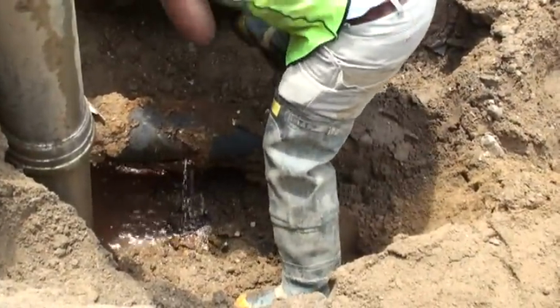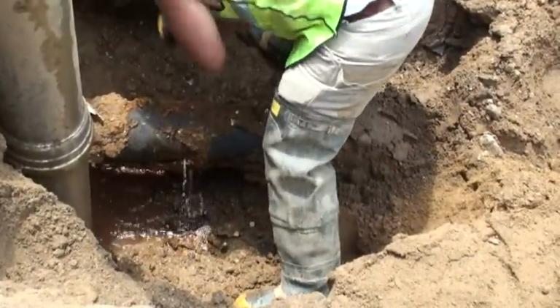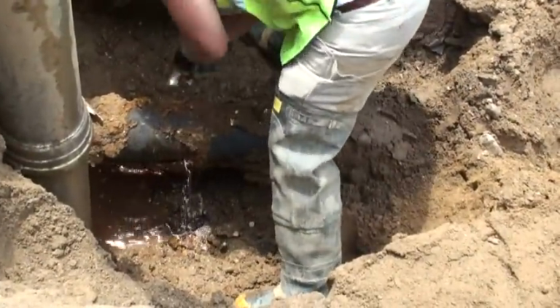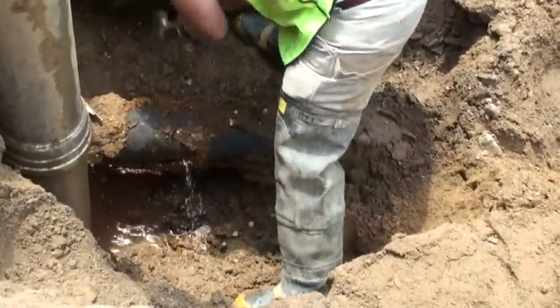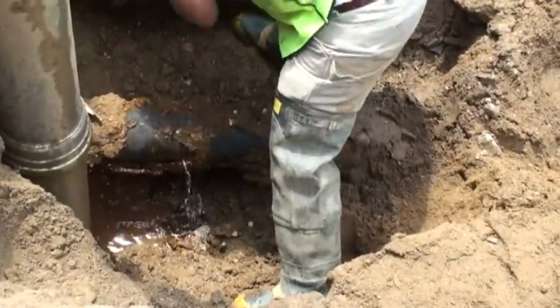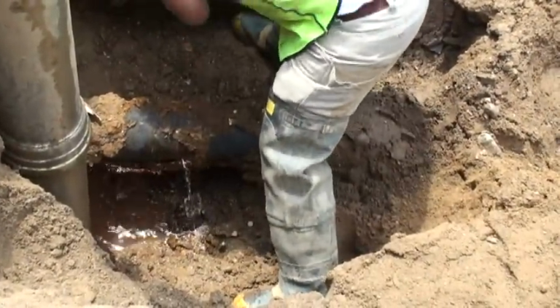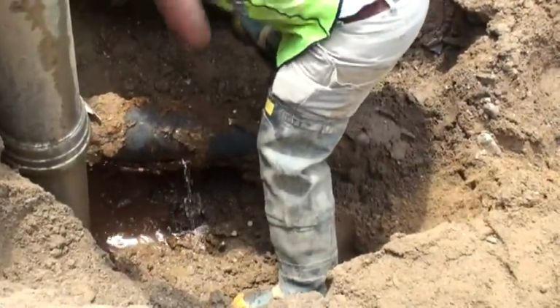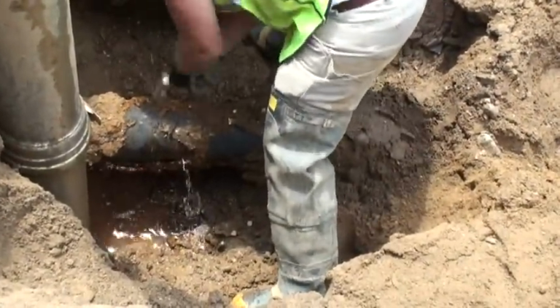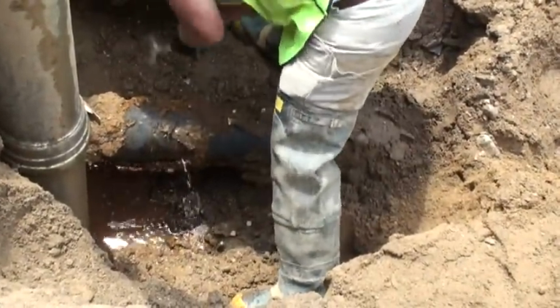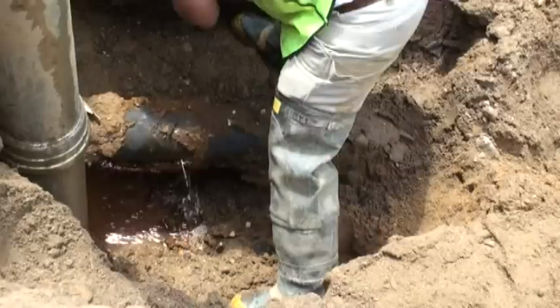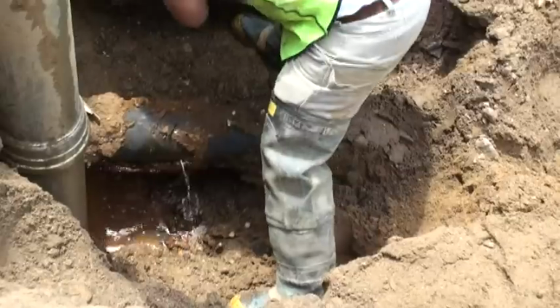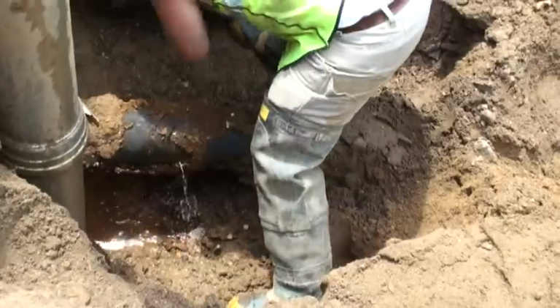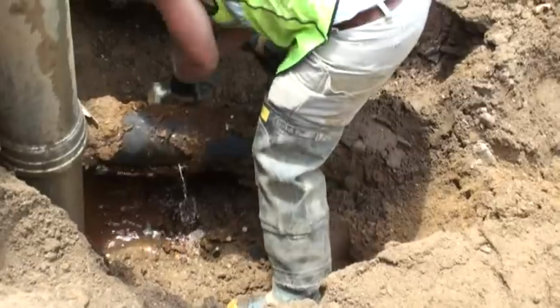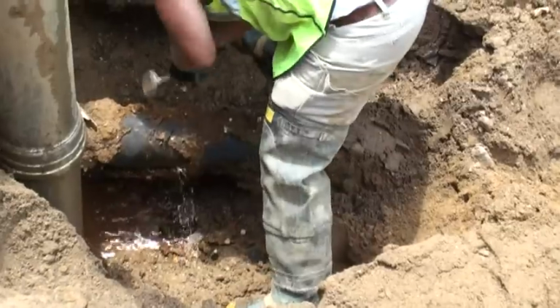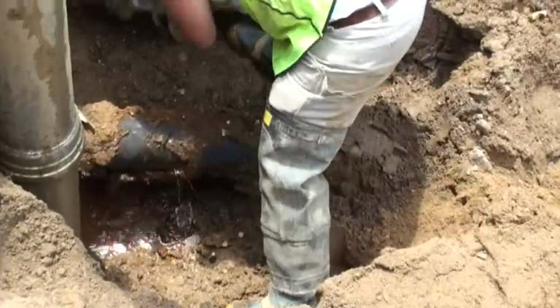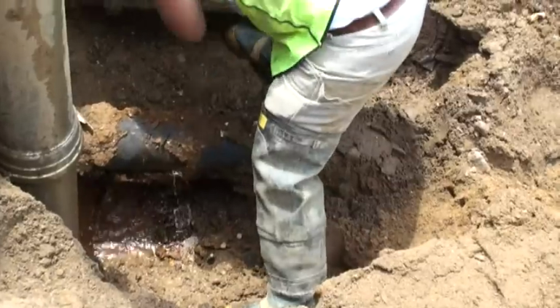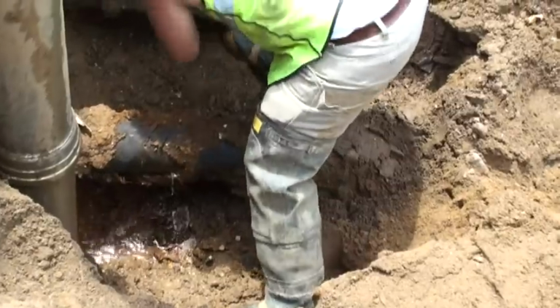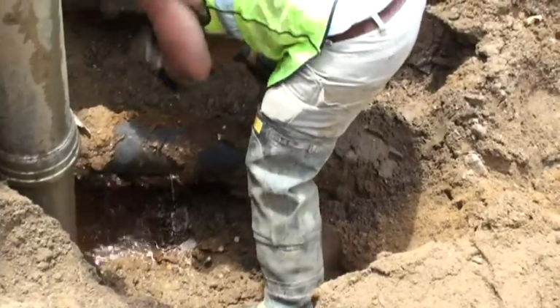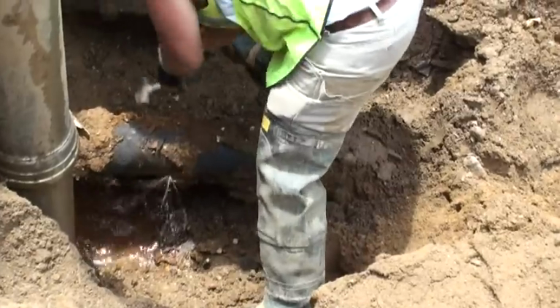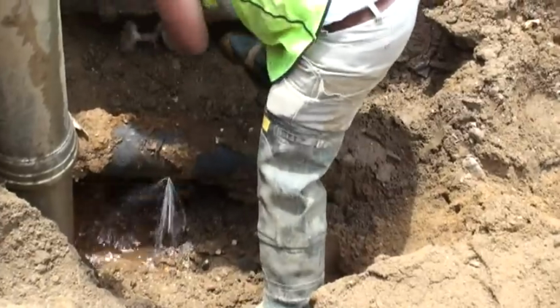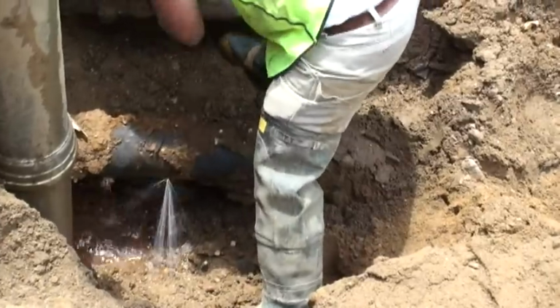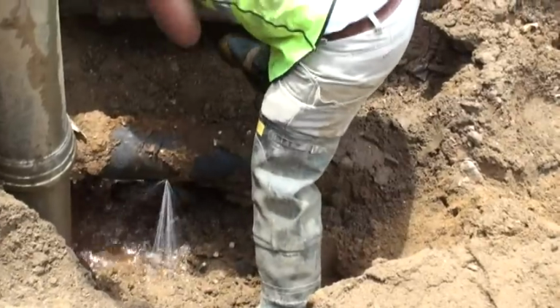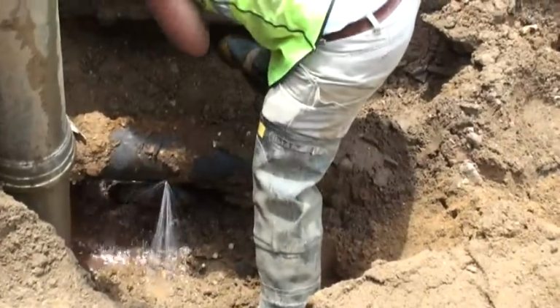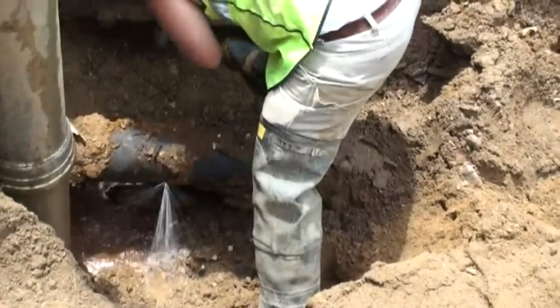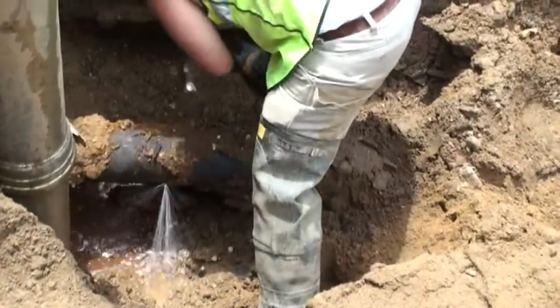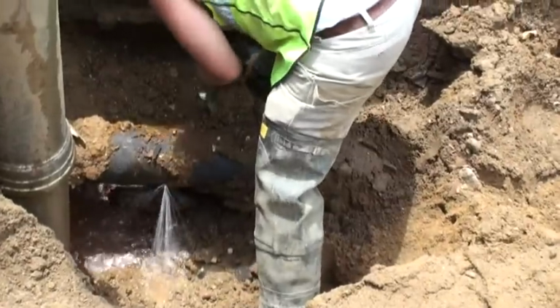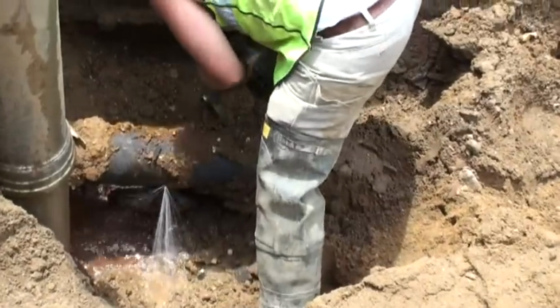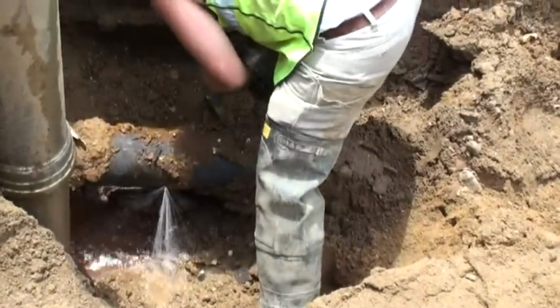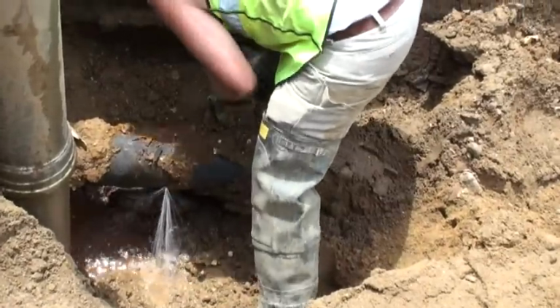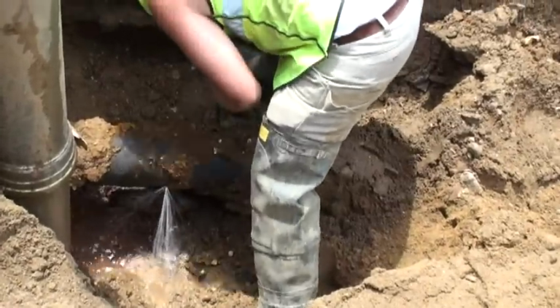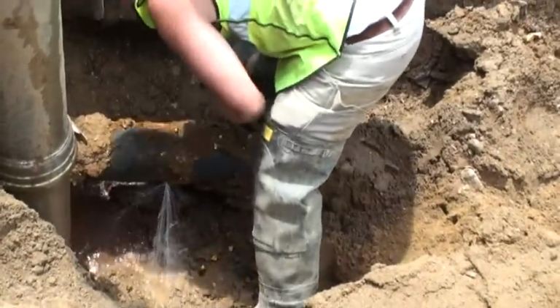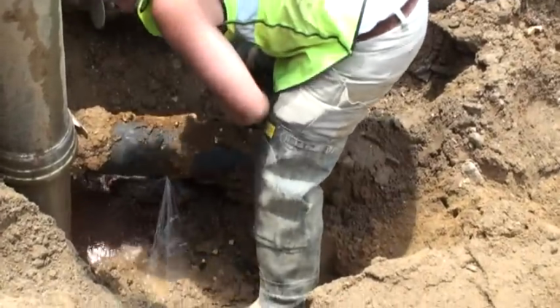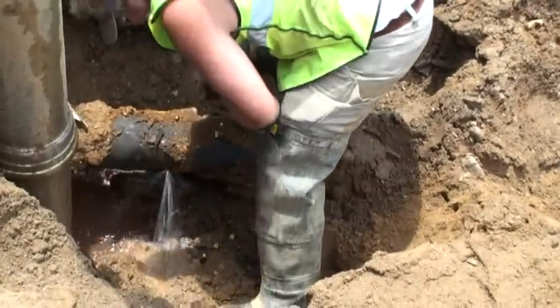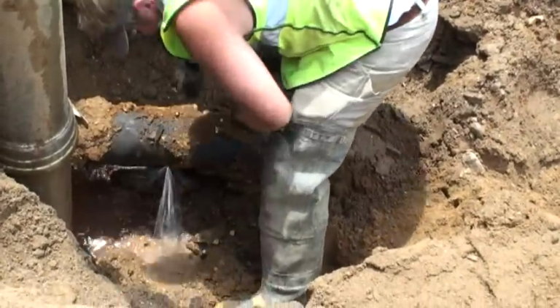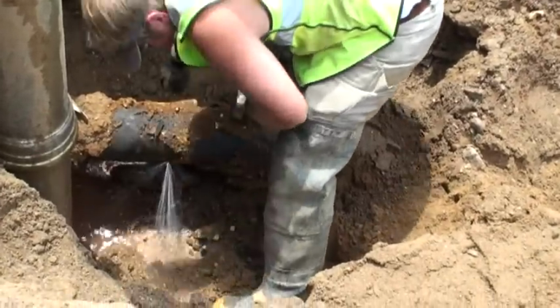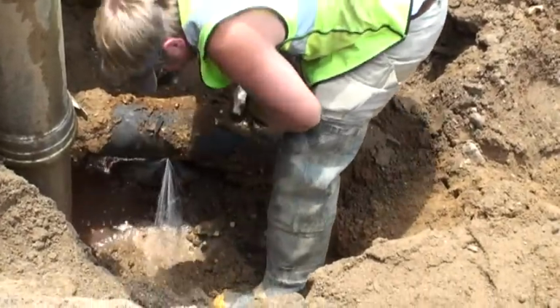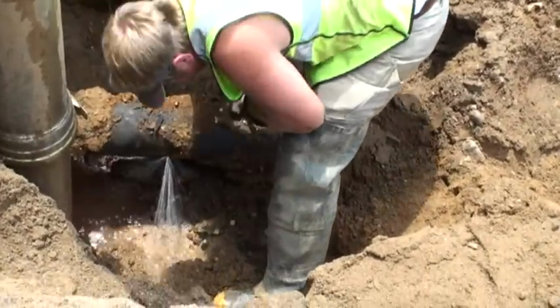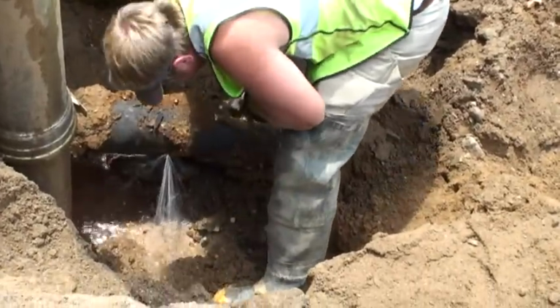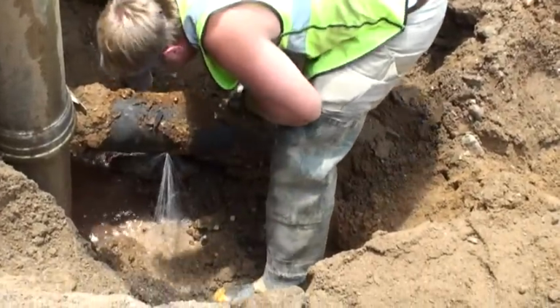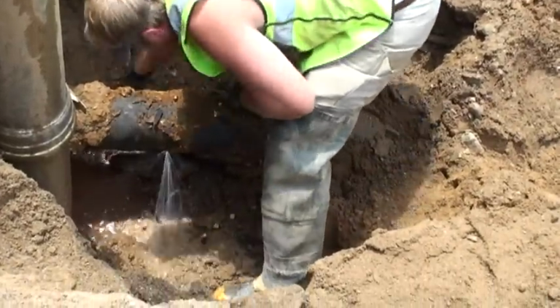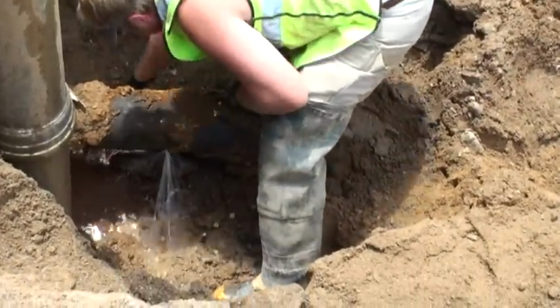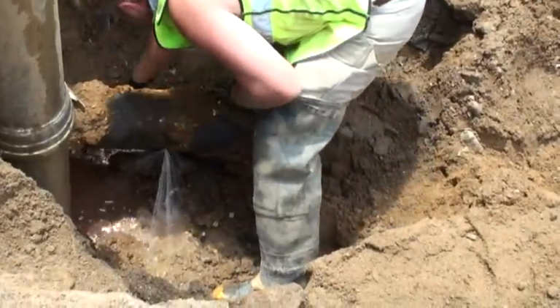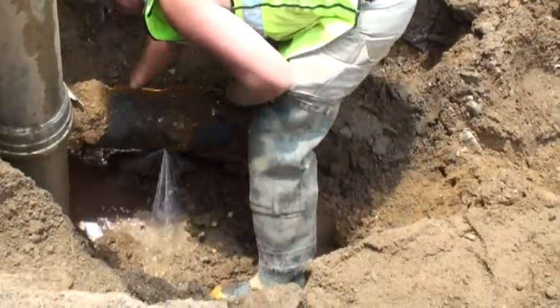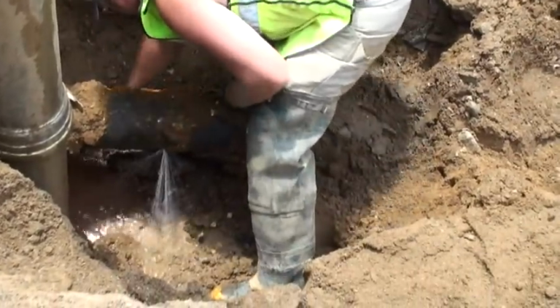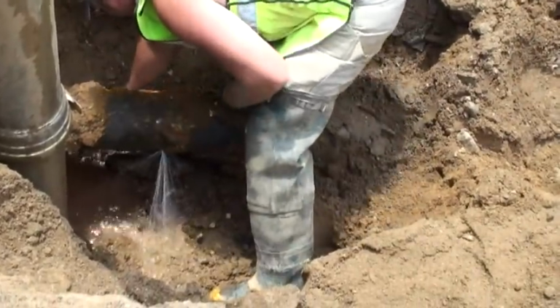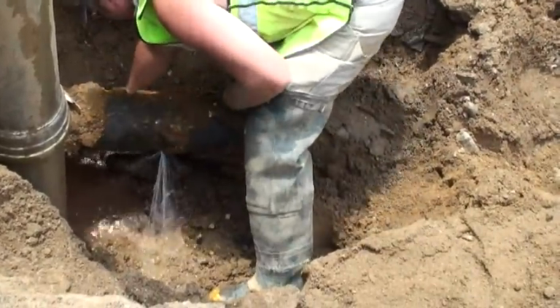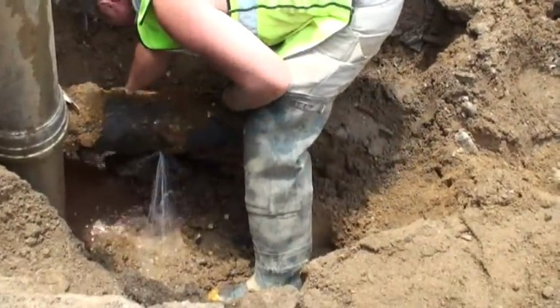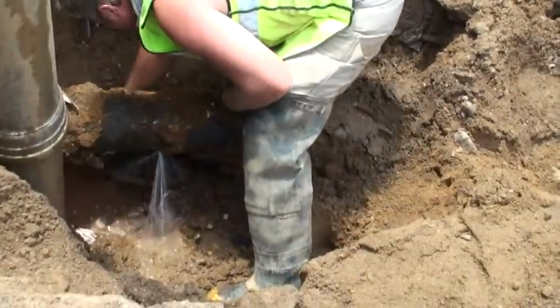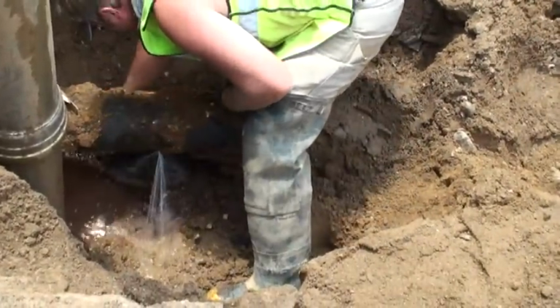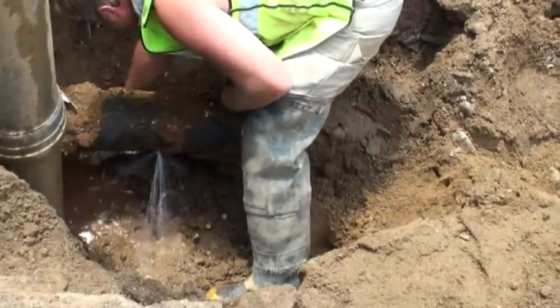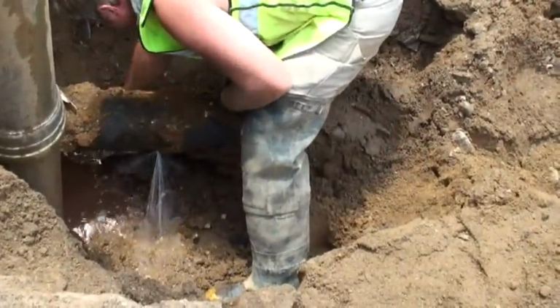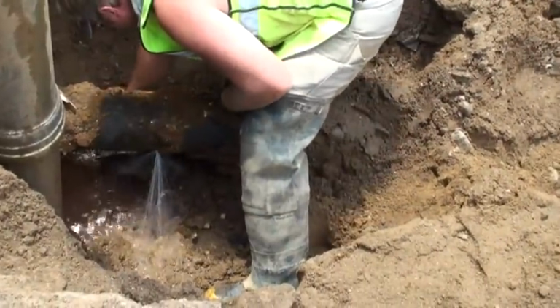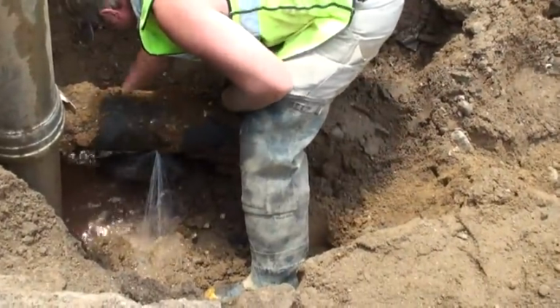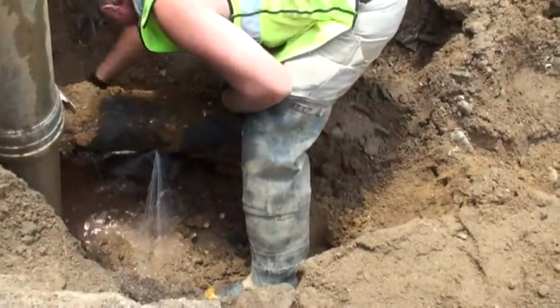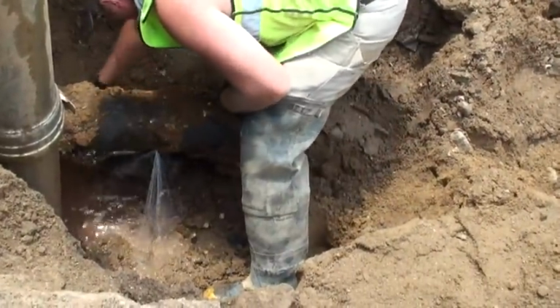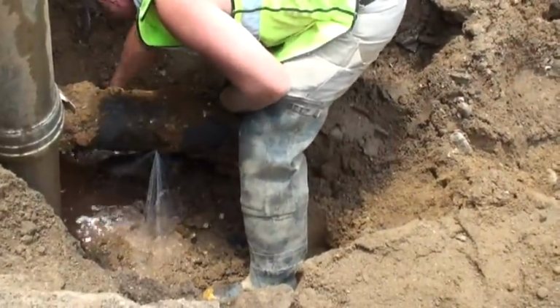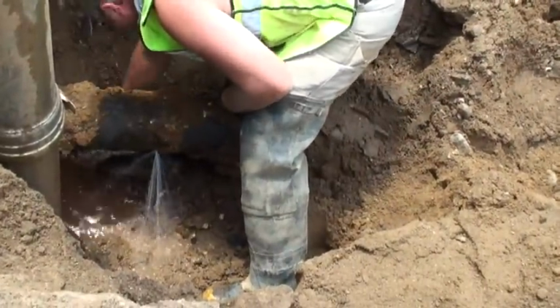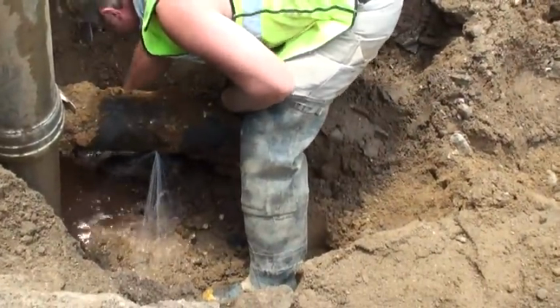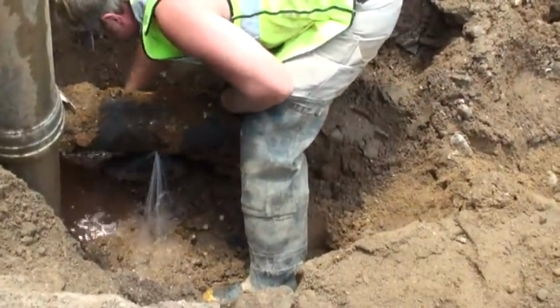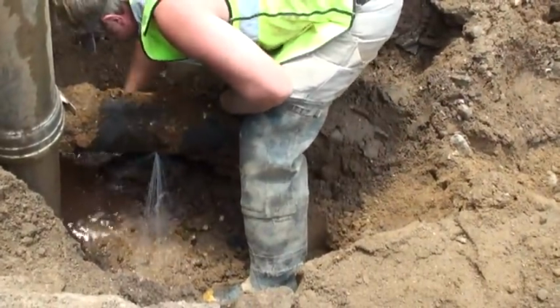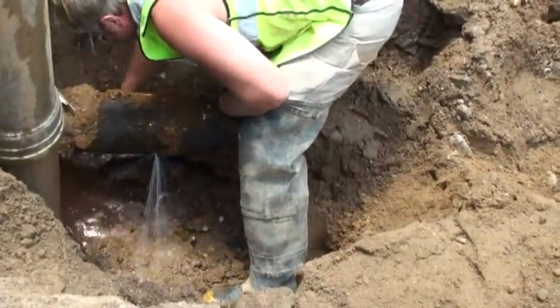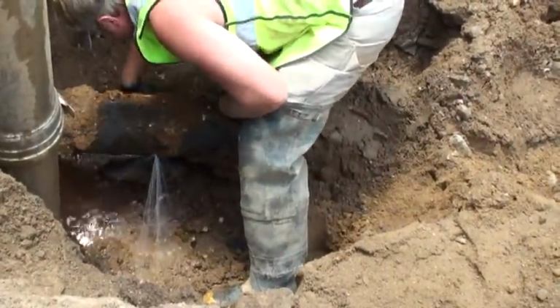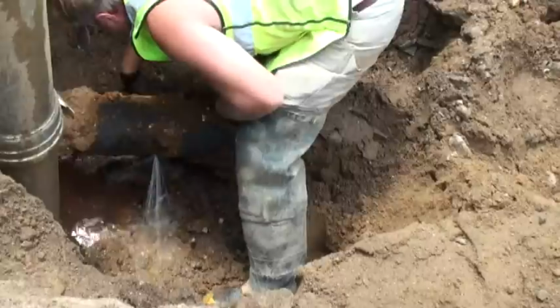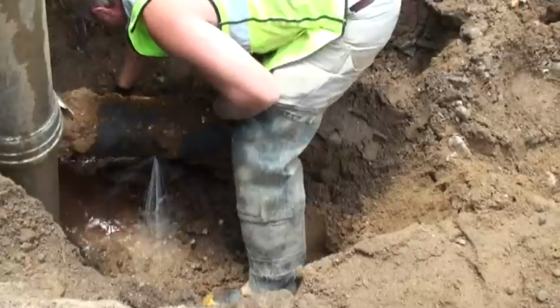Kelly Ricklick, New Philadelphia Water Department Superintendent, said it normally takes a full day to repair a single water main leak.